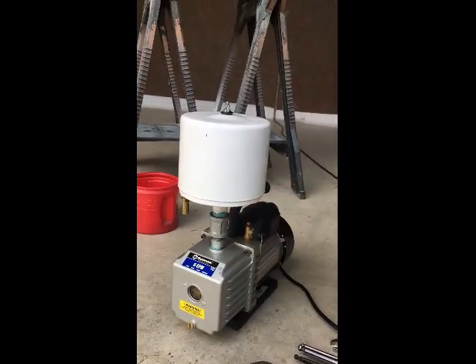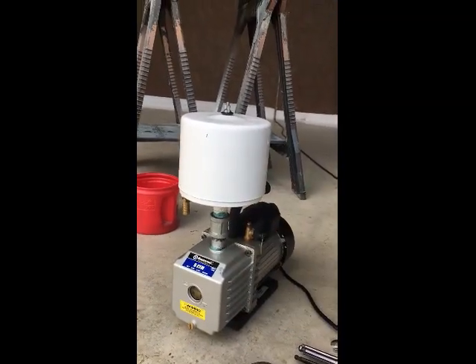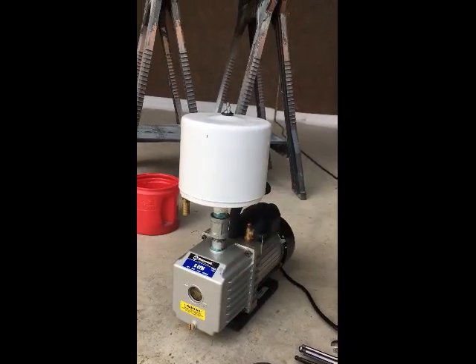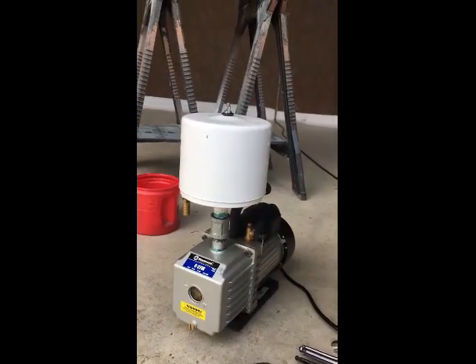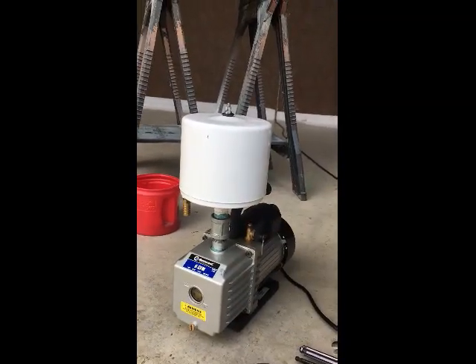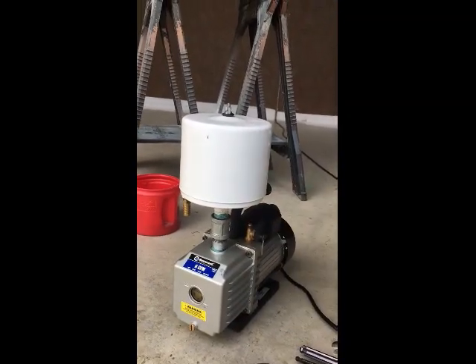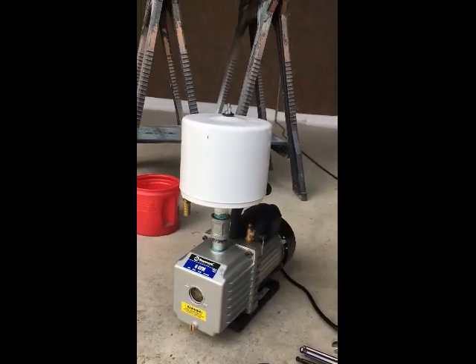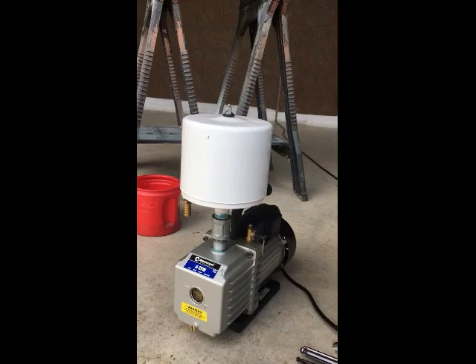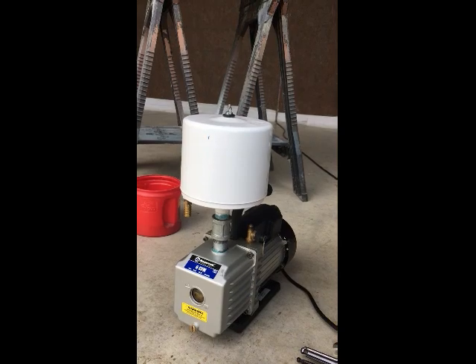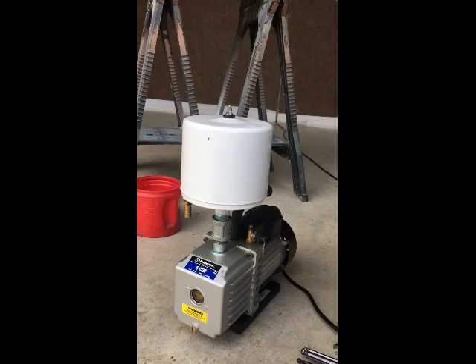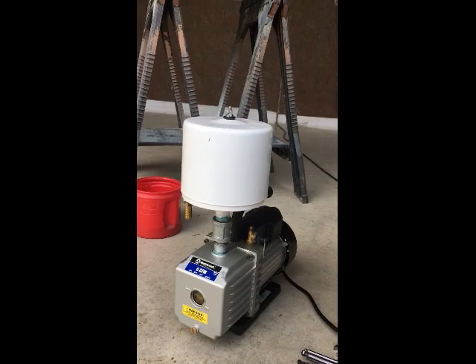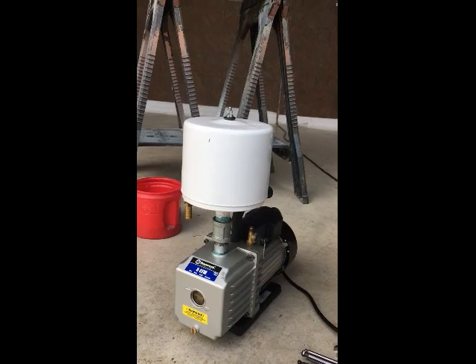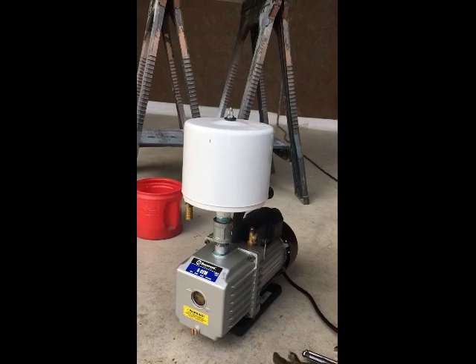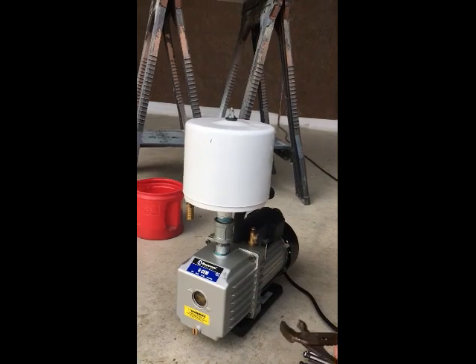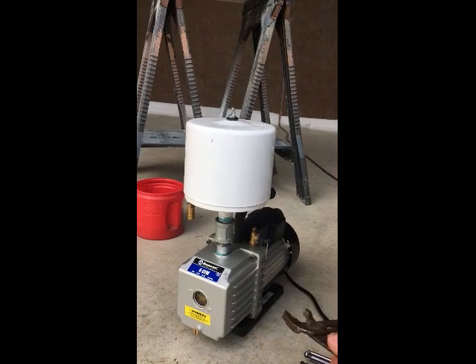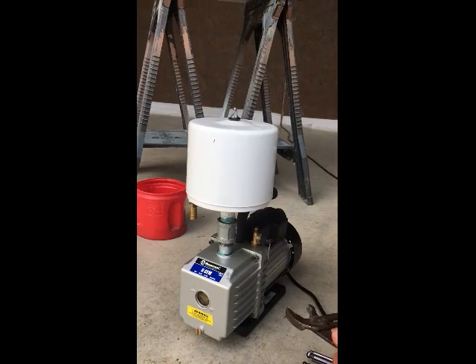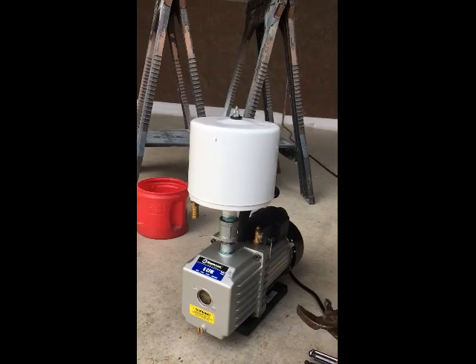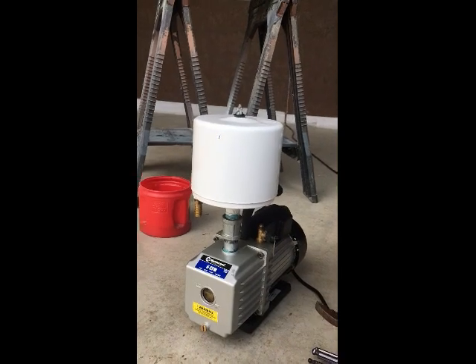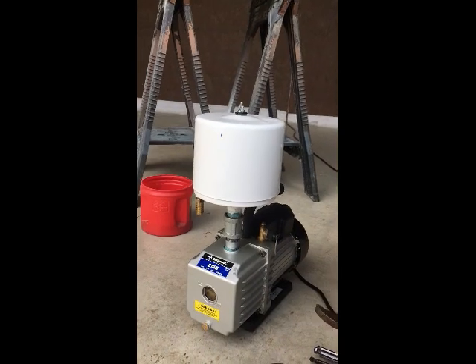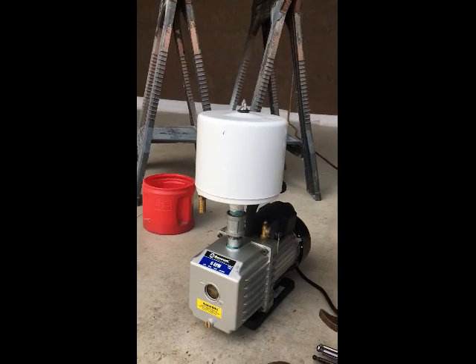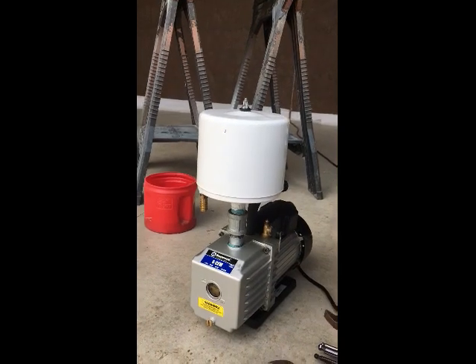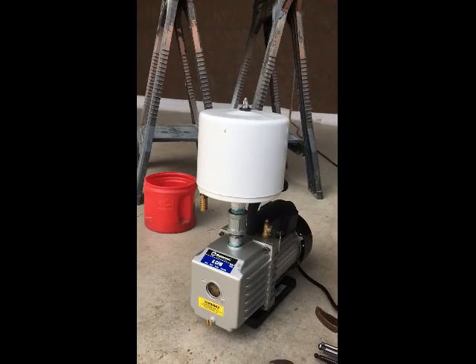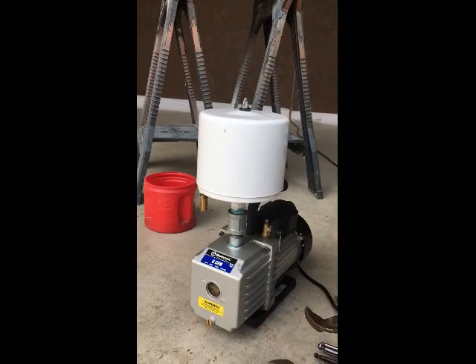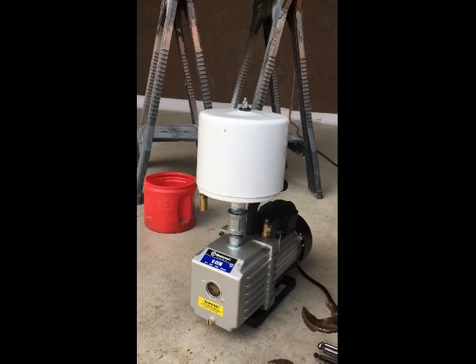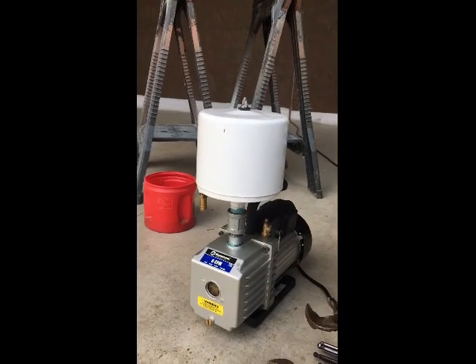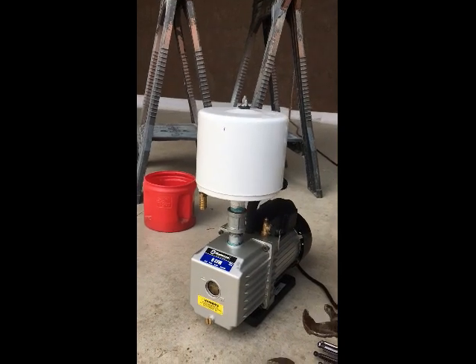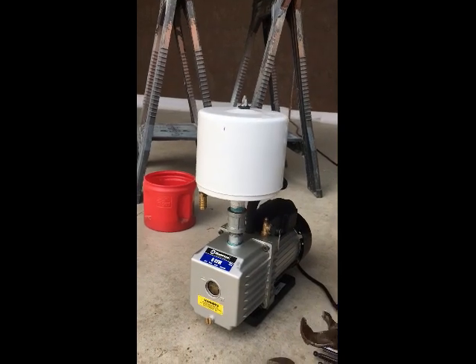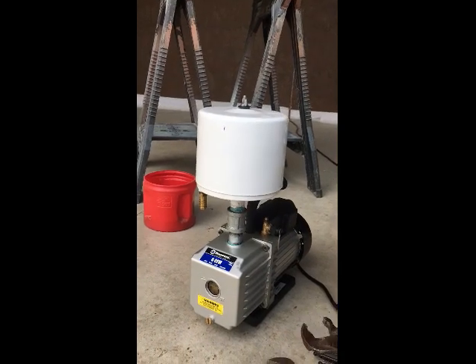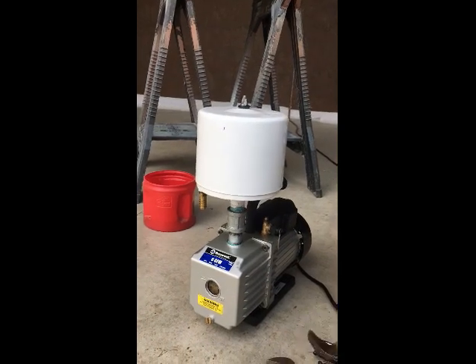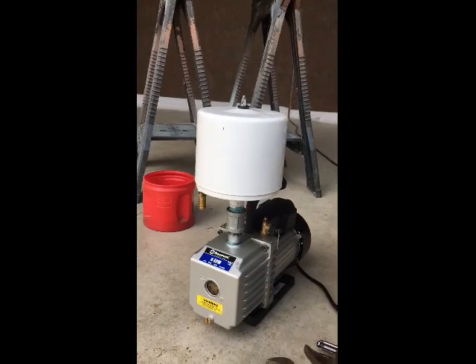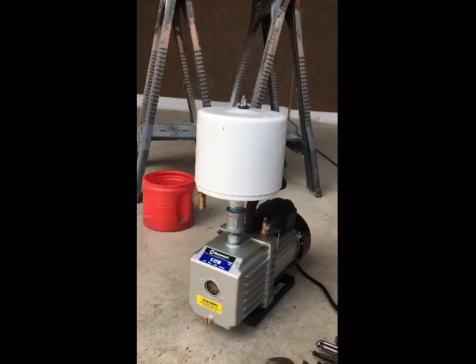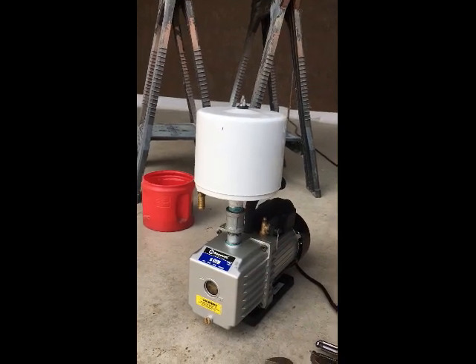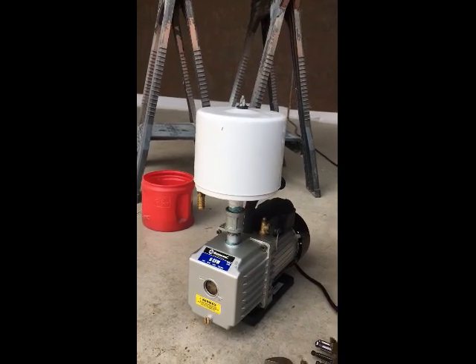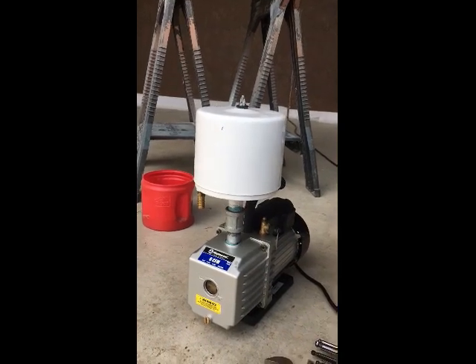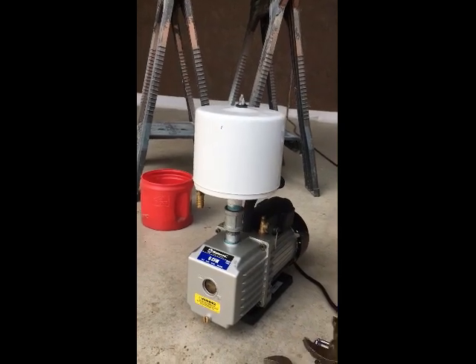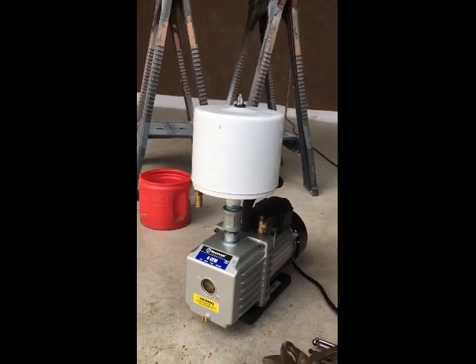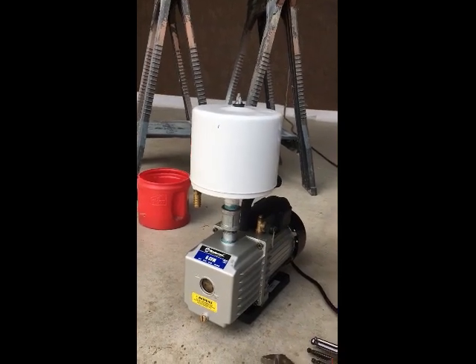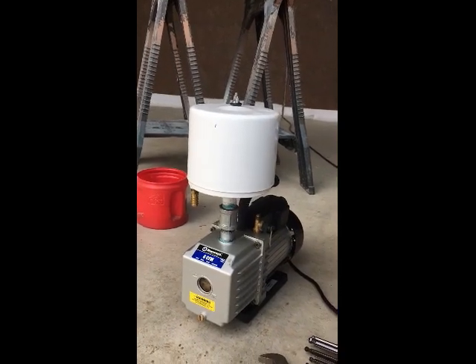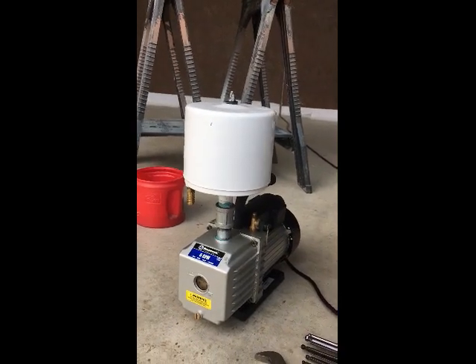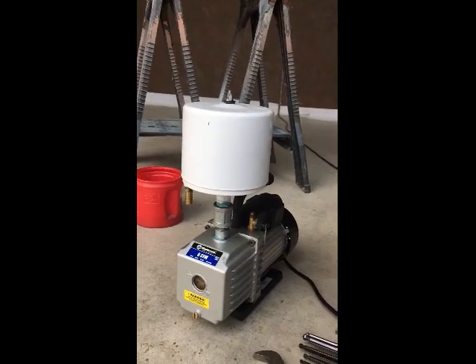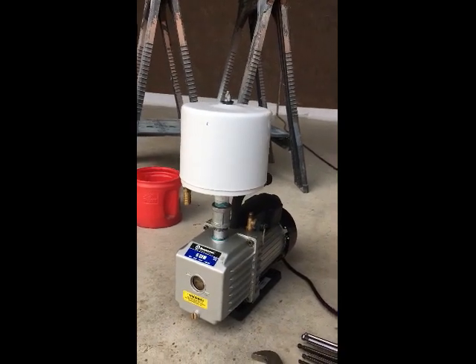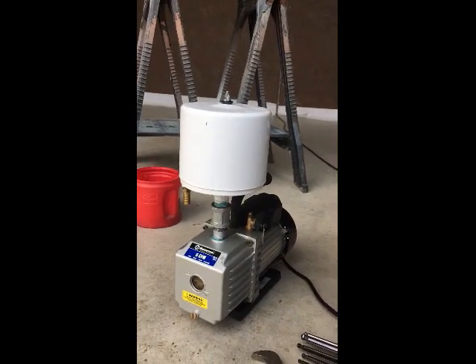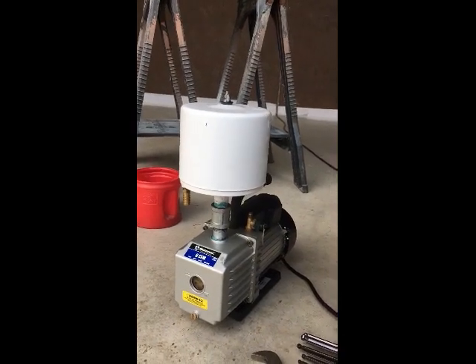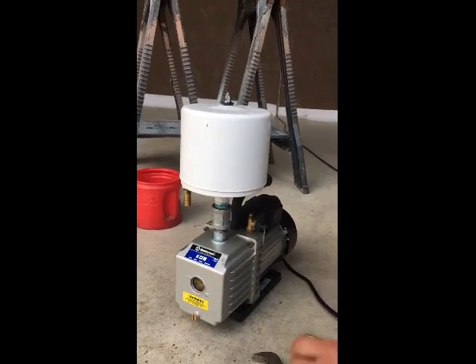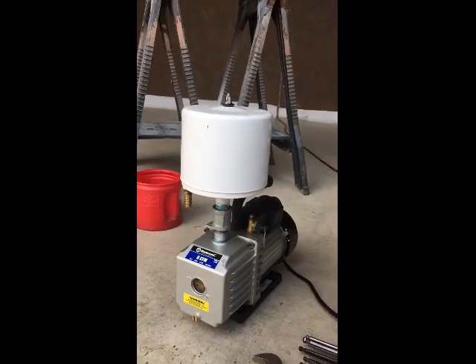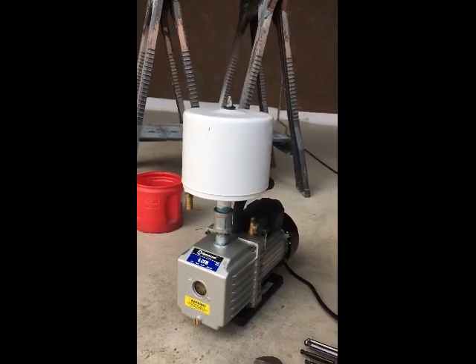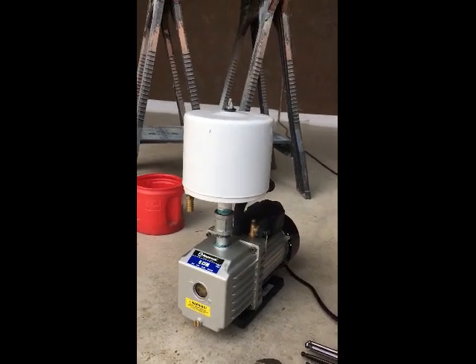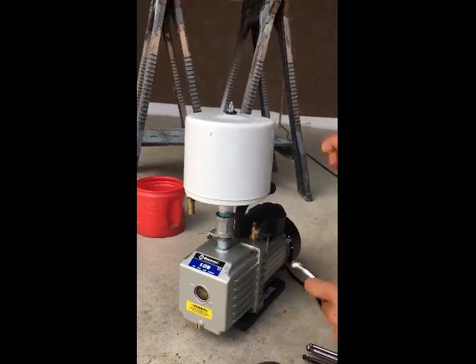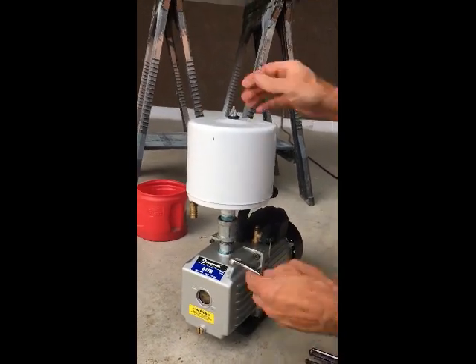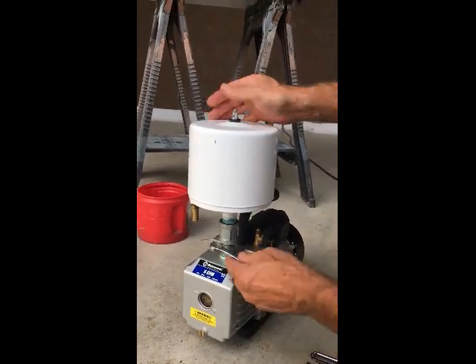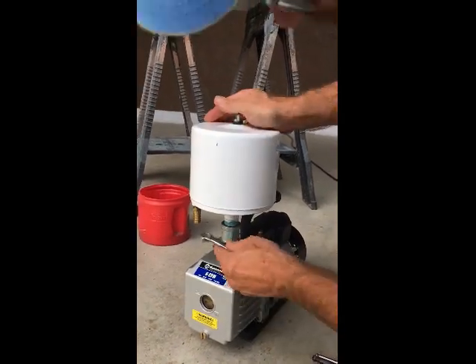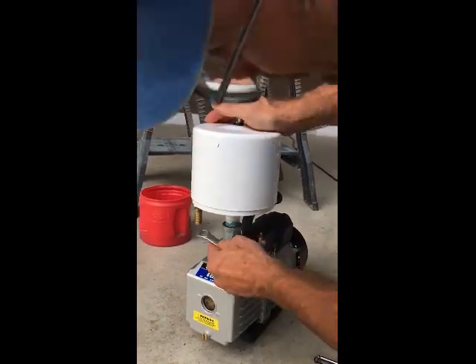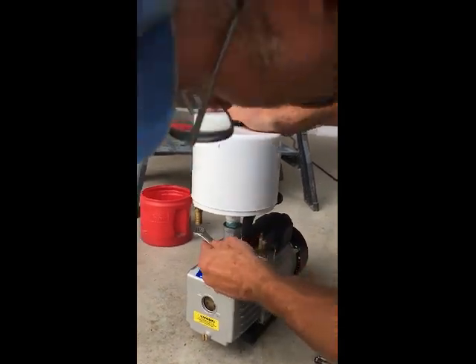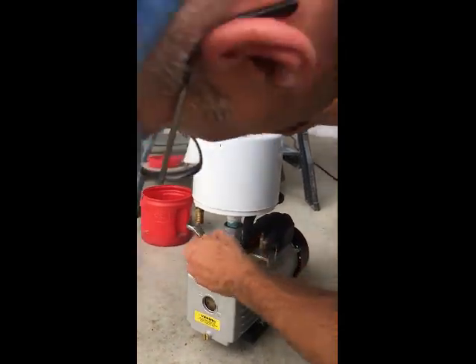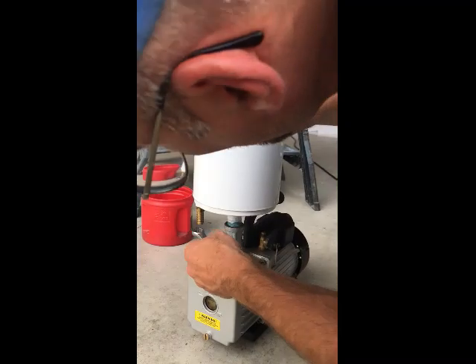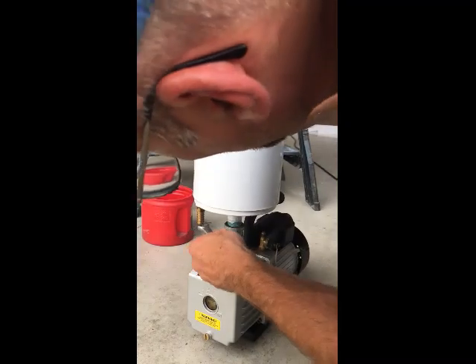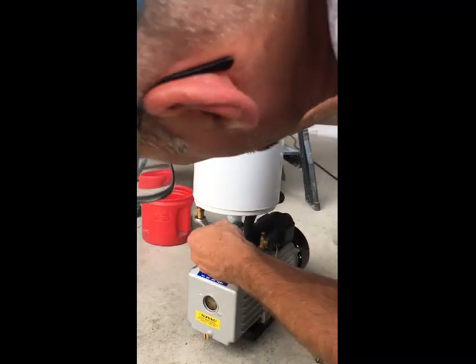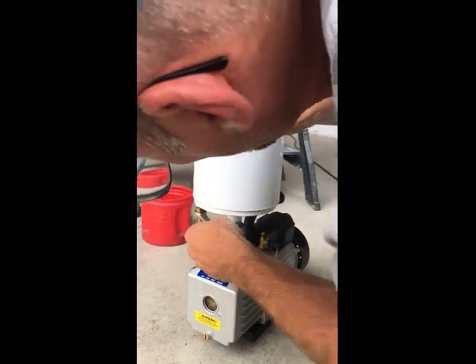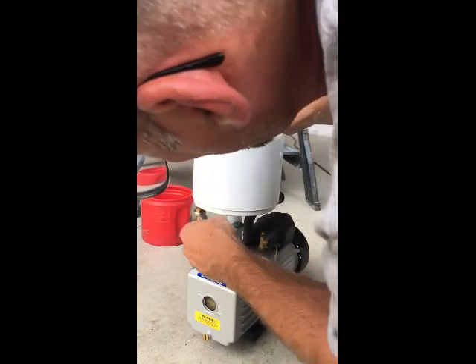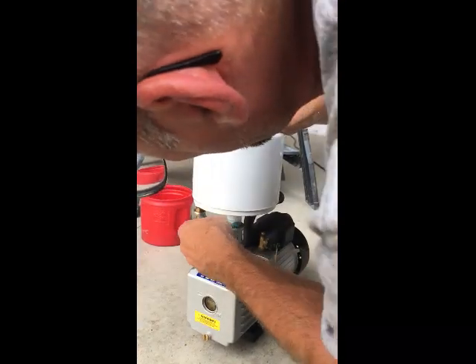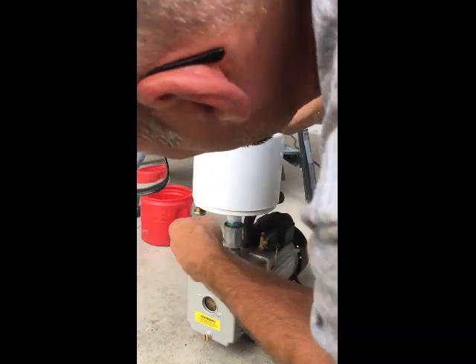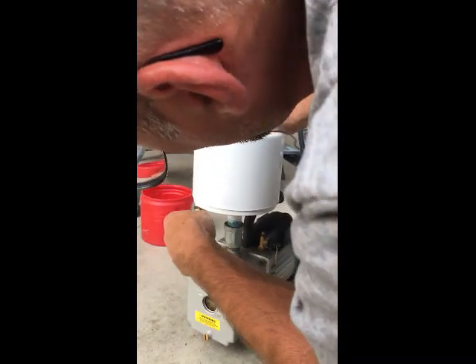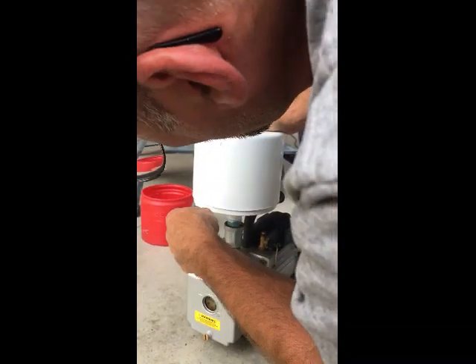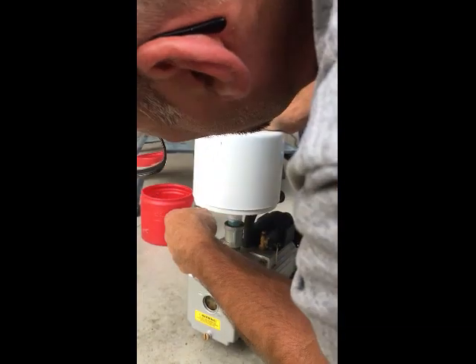Make sure there is always filter material in this filter, as it is much easier to clean than the internal filter, which we are going to show you.